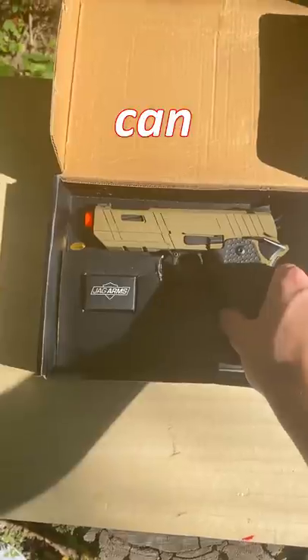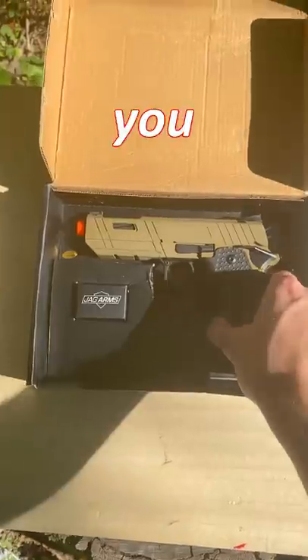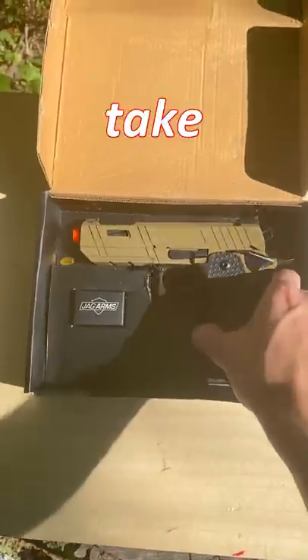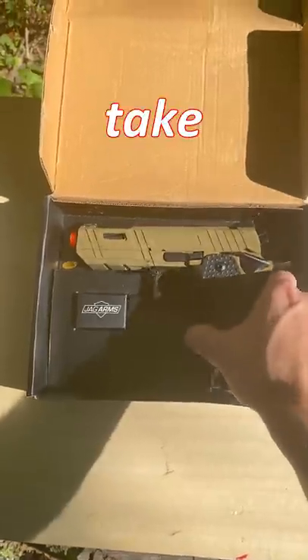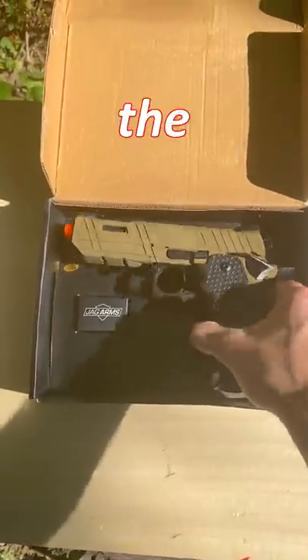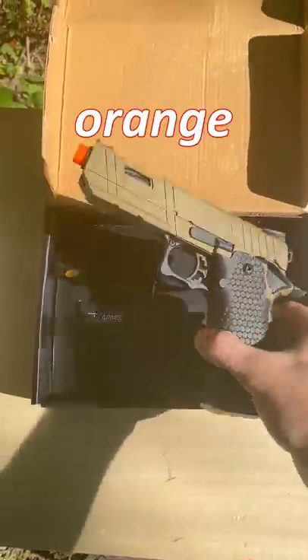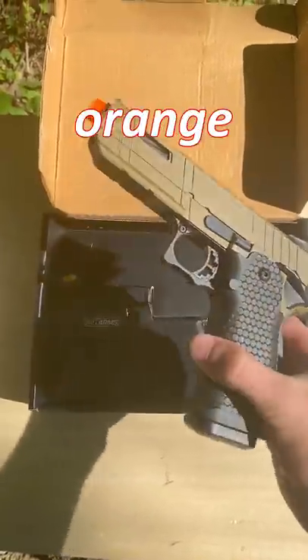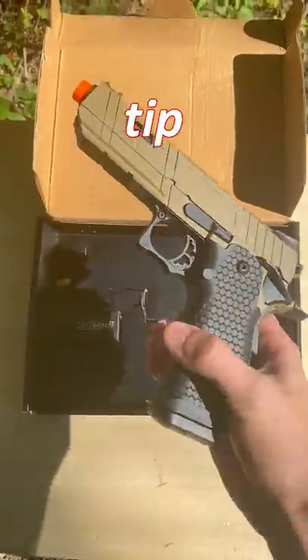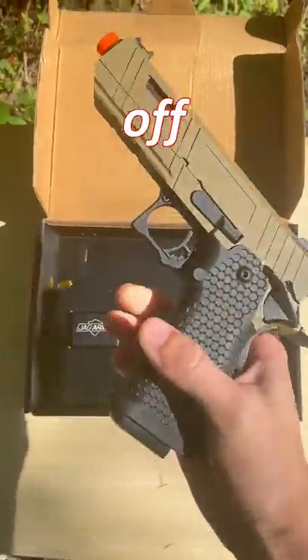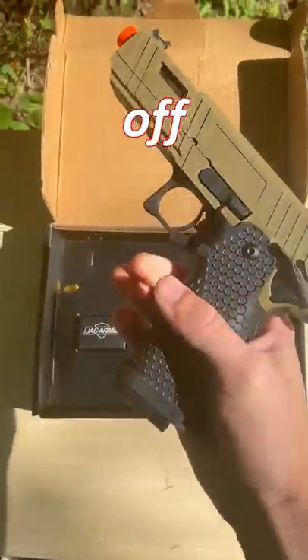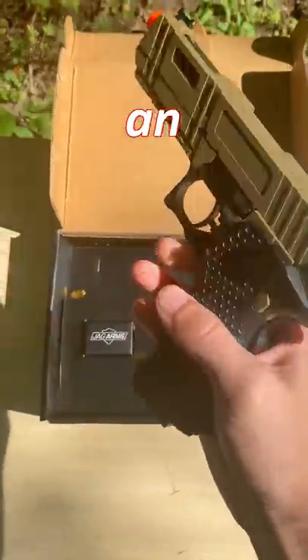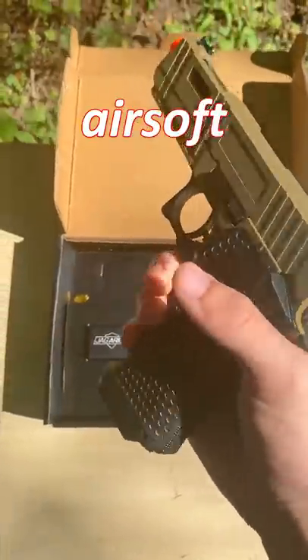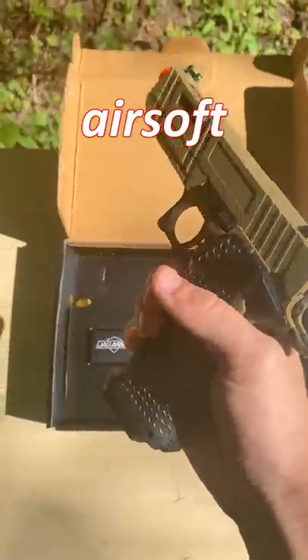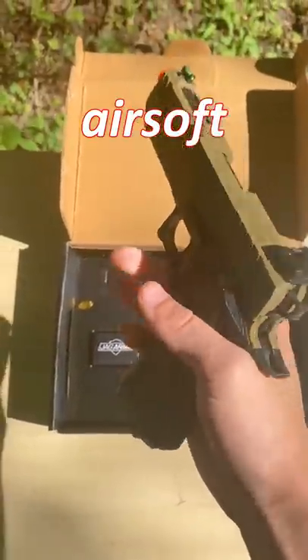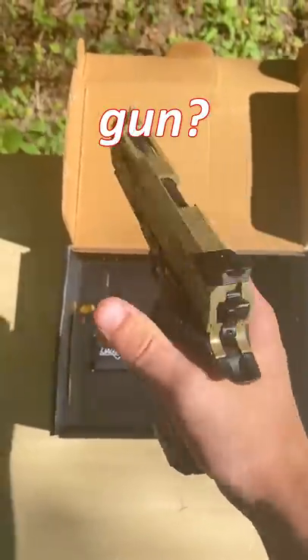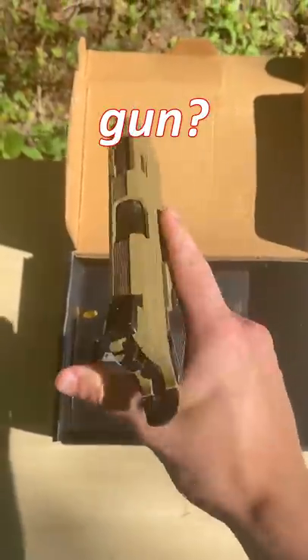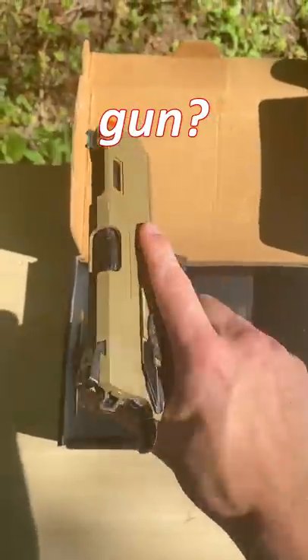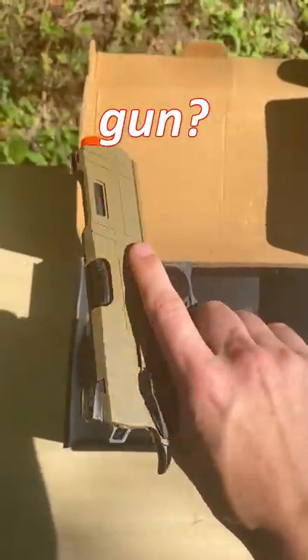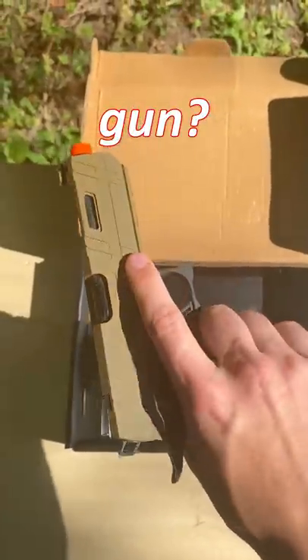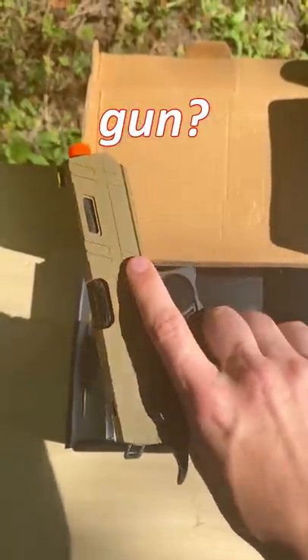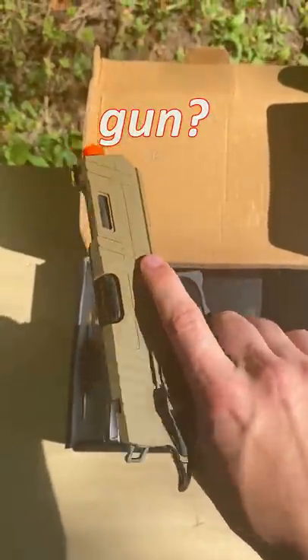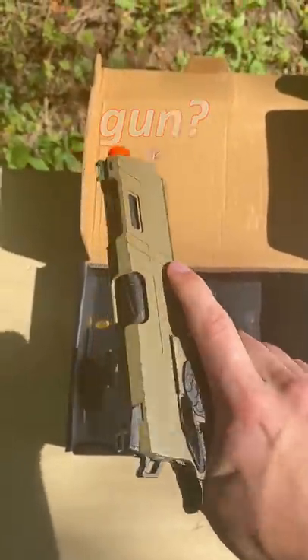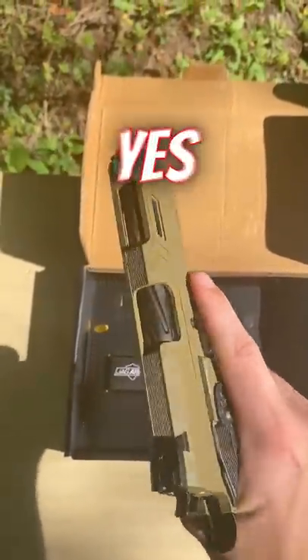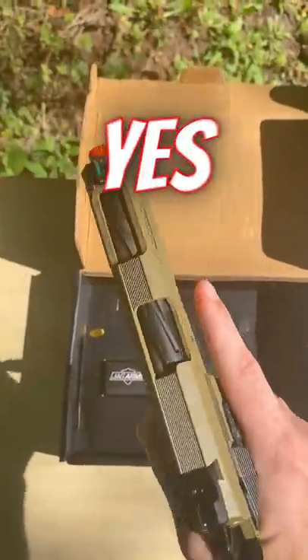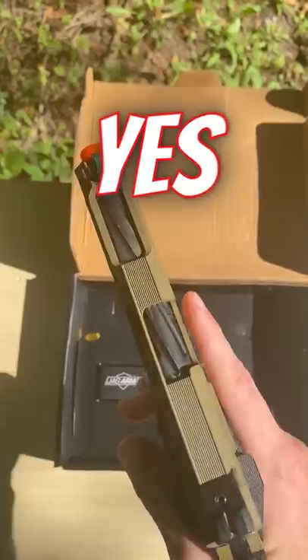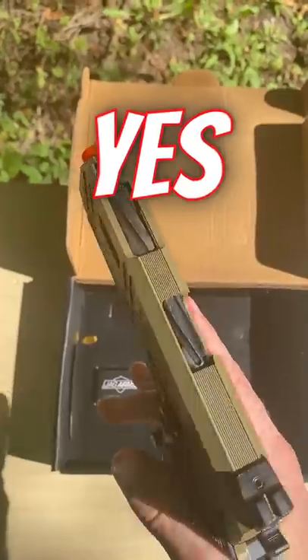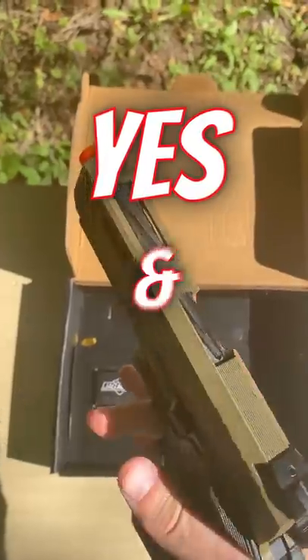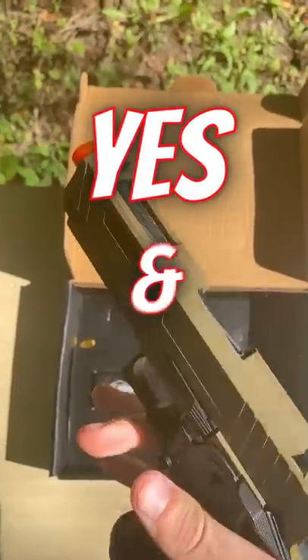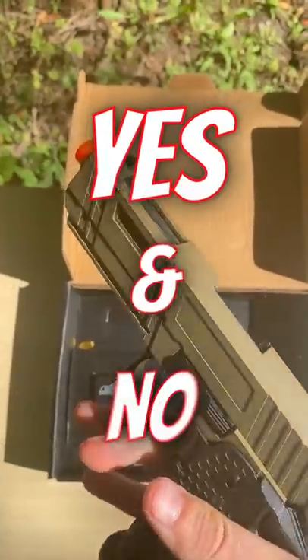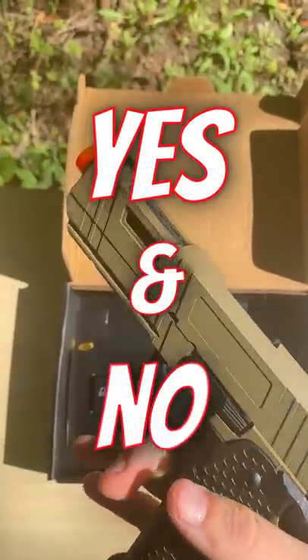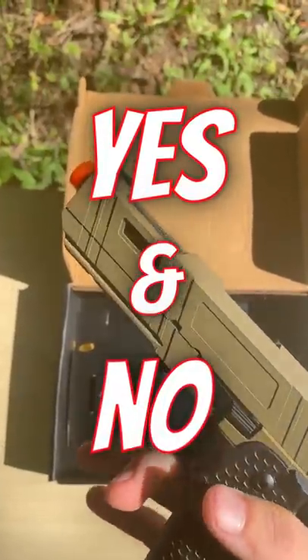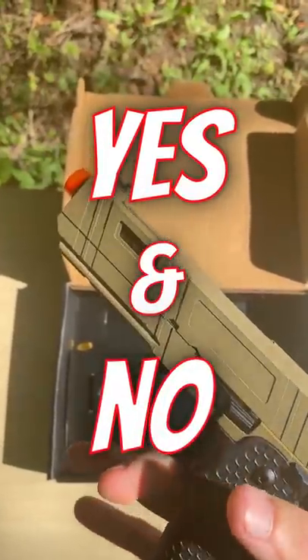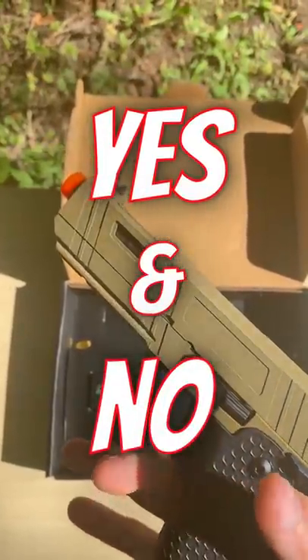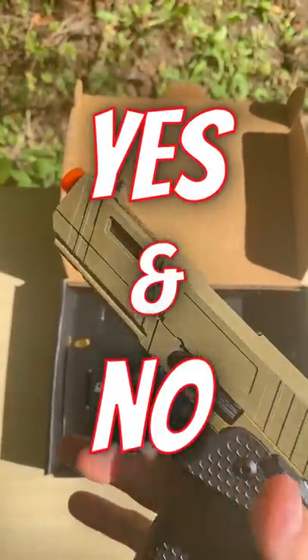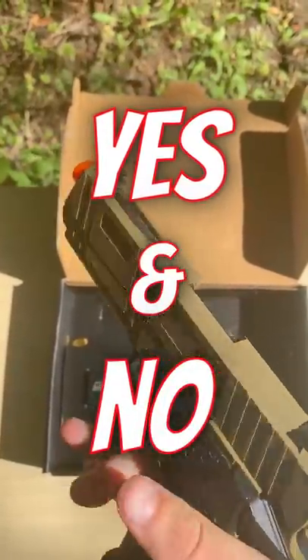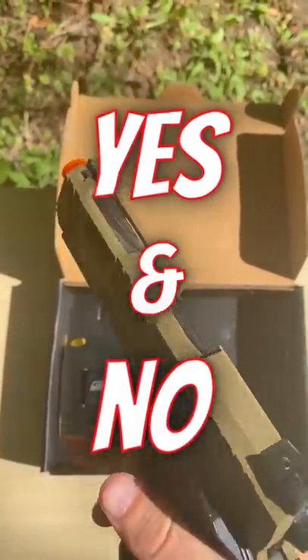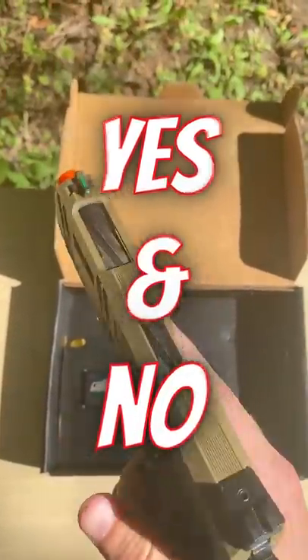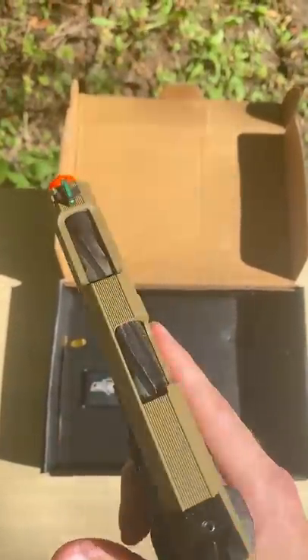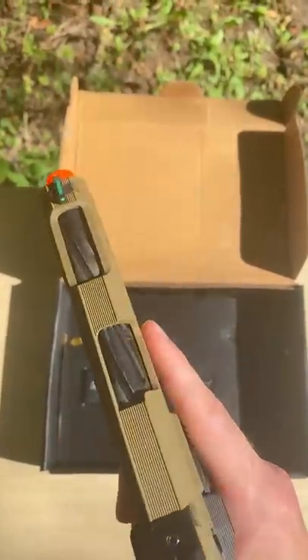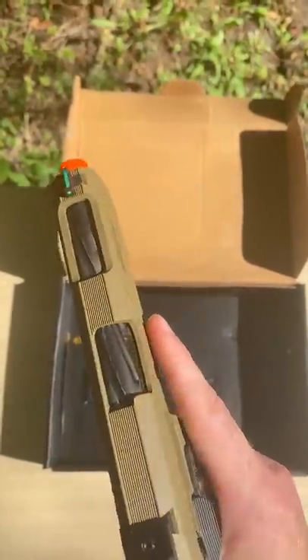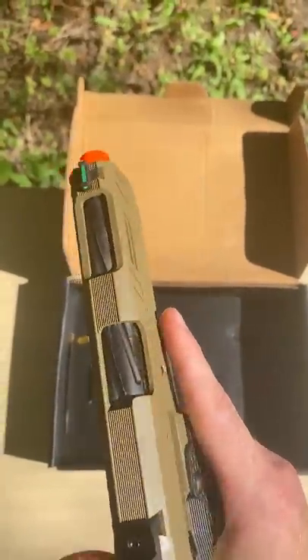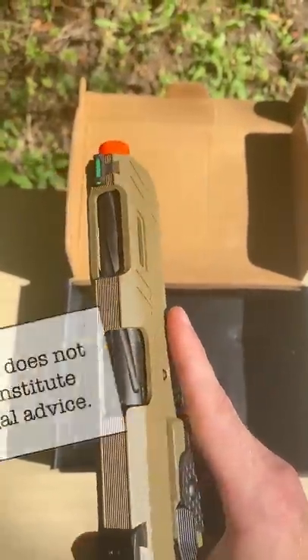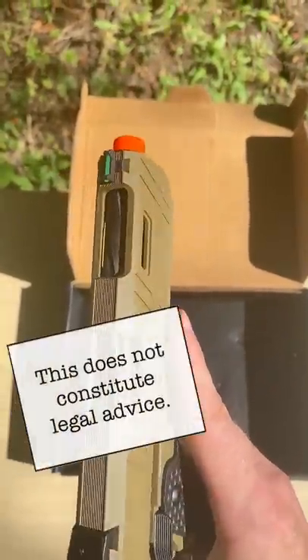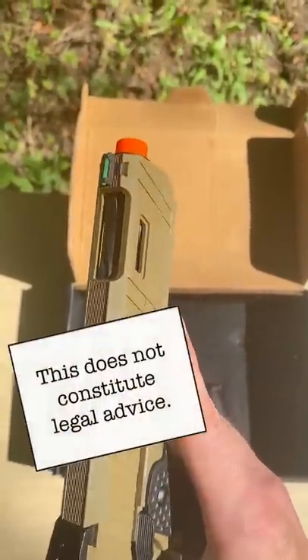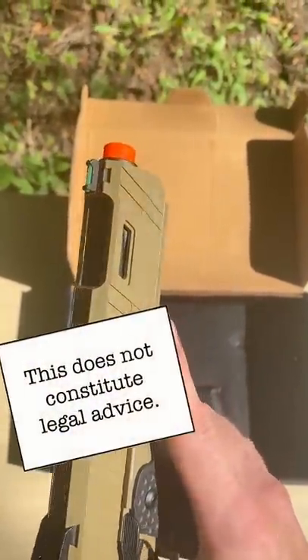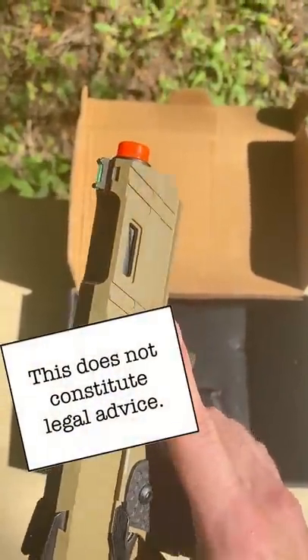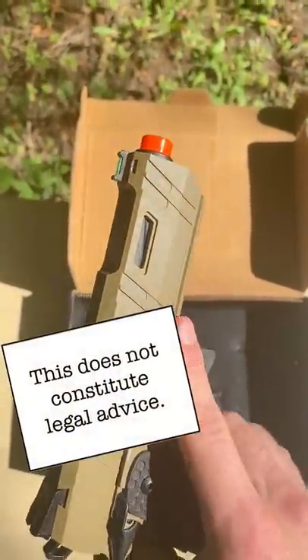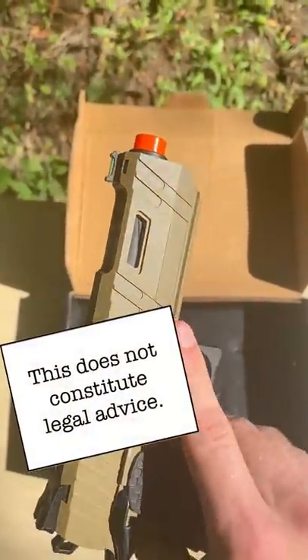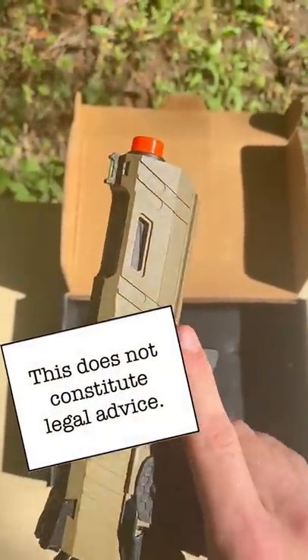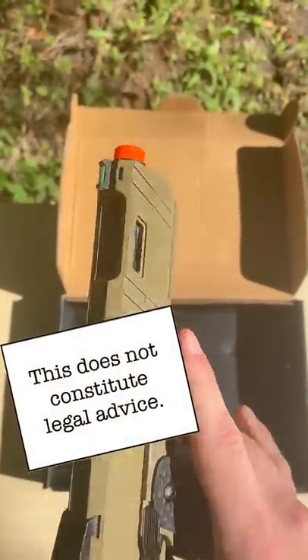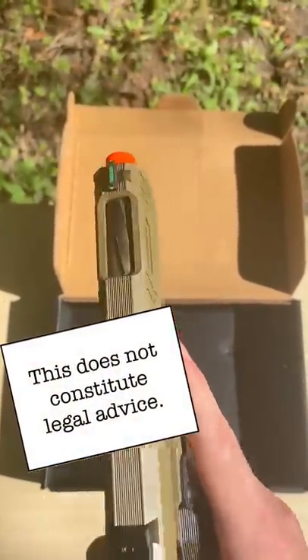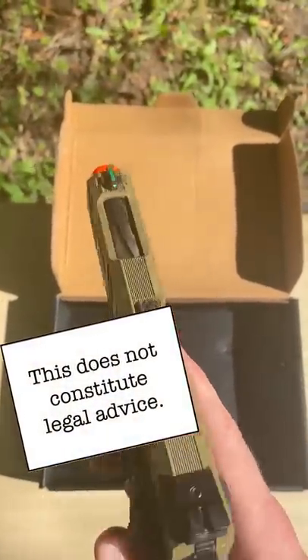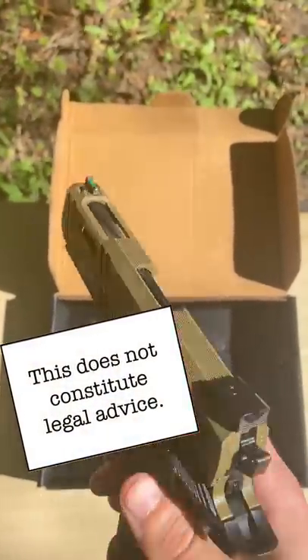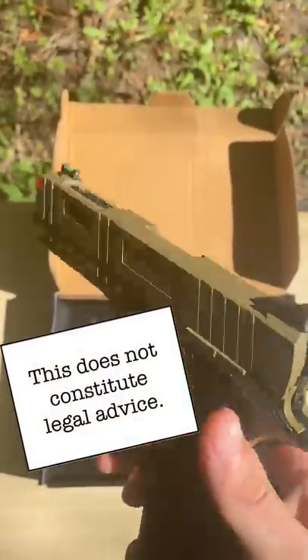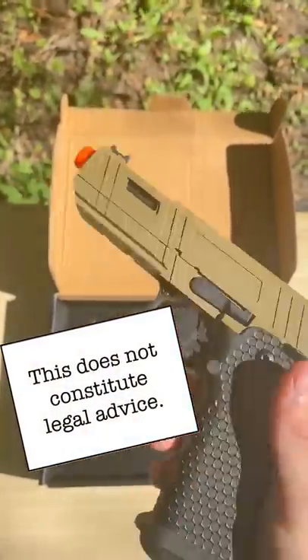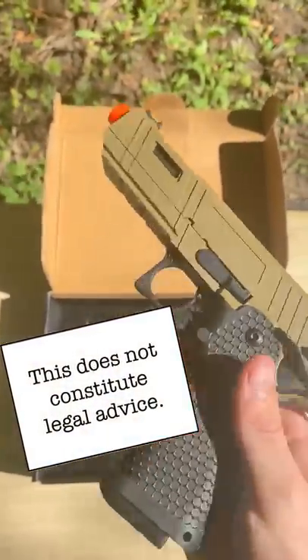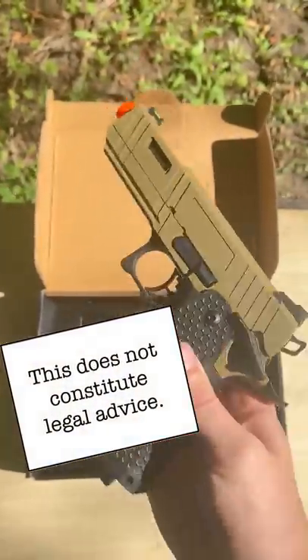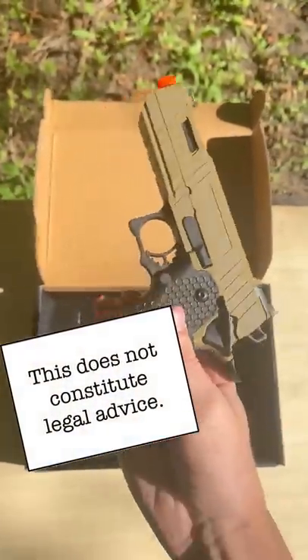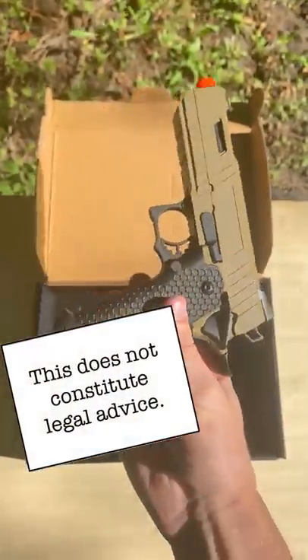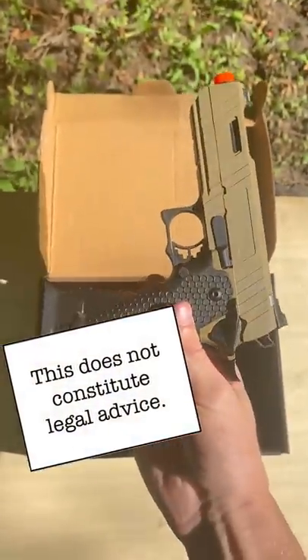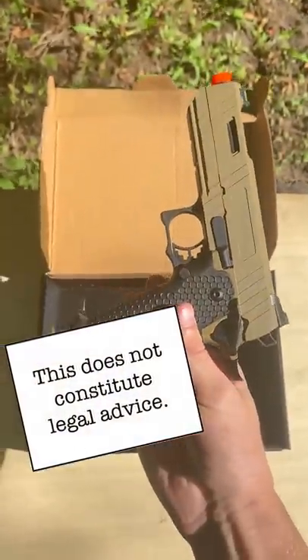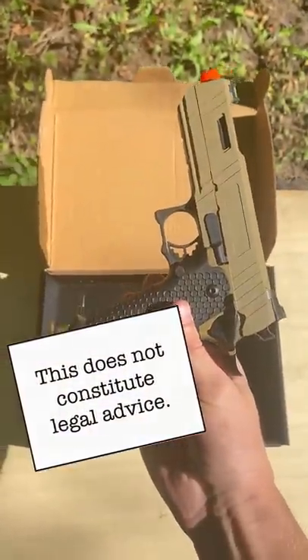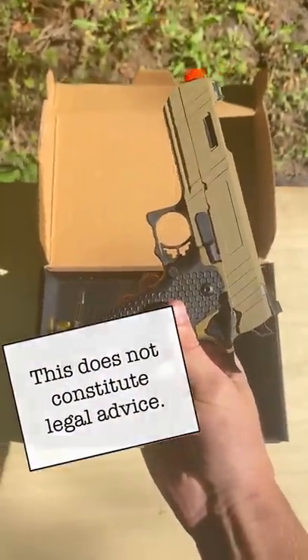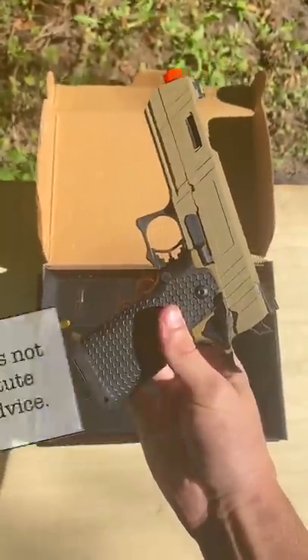Can you take the orange tip off of an airsoft gun? Well, yes and no. Let me explain. Quick note is that I am not a lawyer, and this is not legal advice.